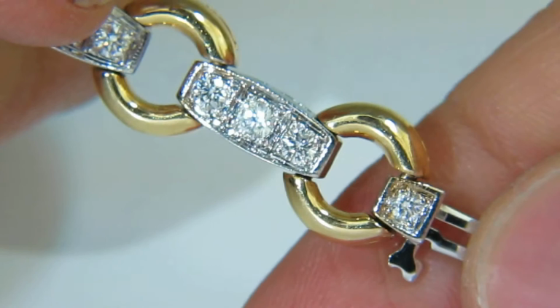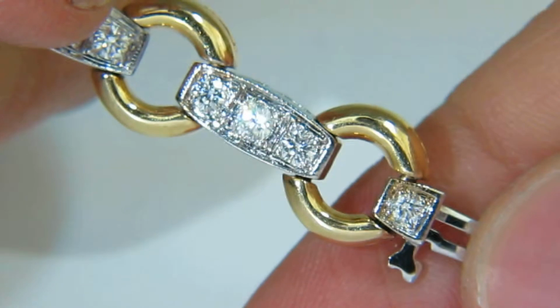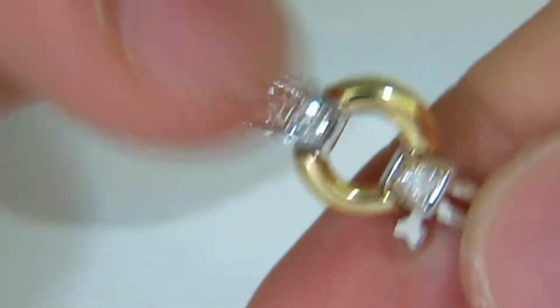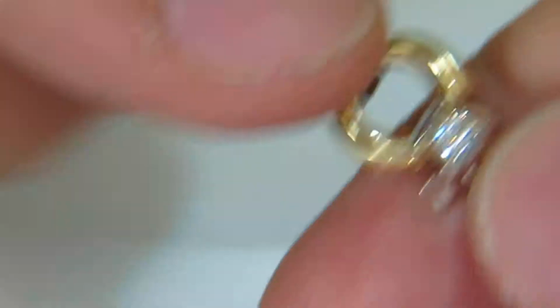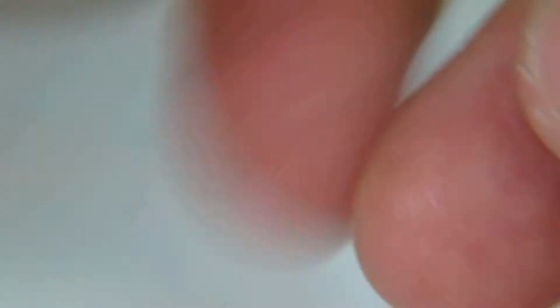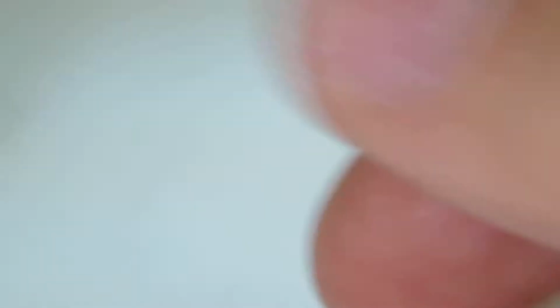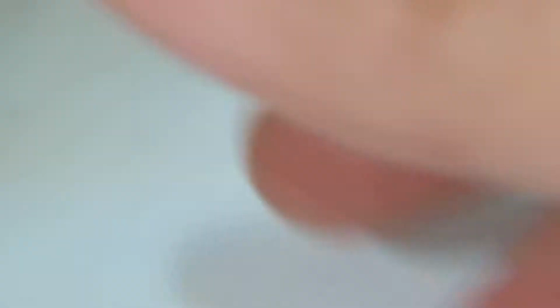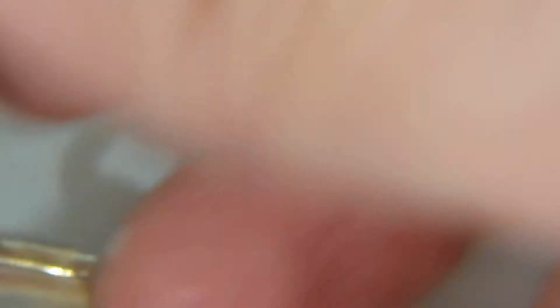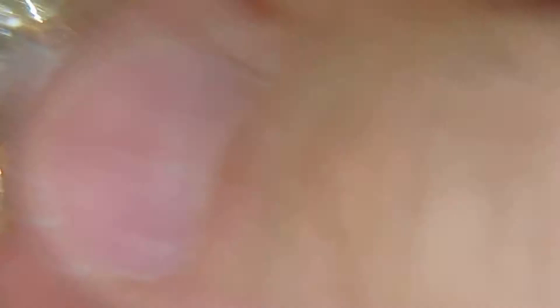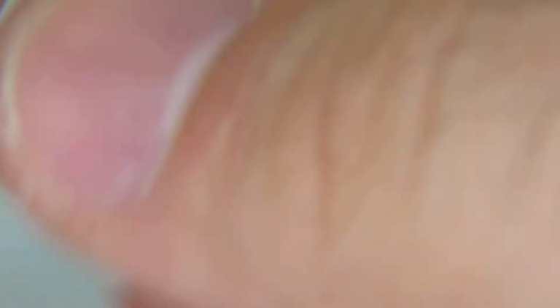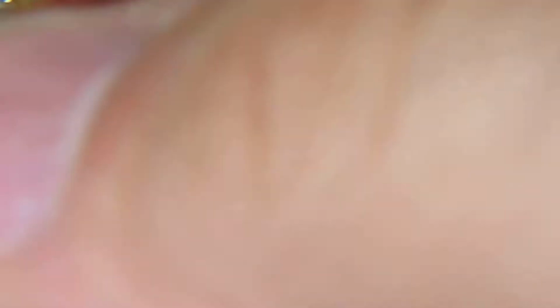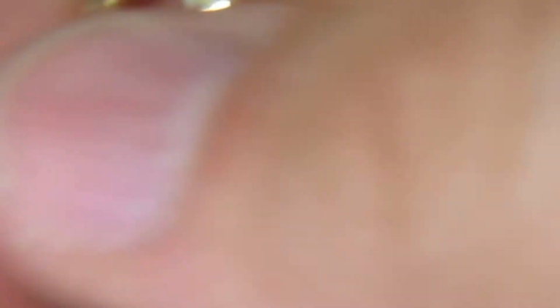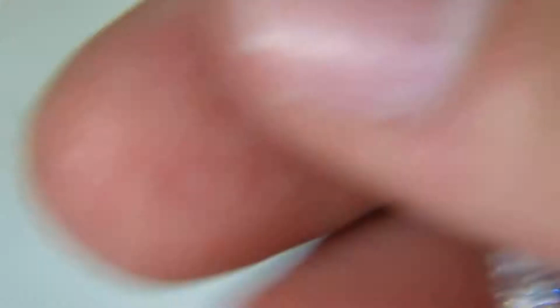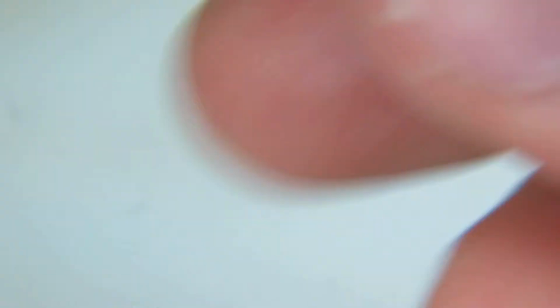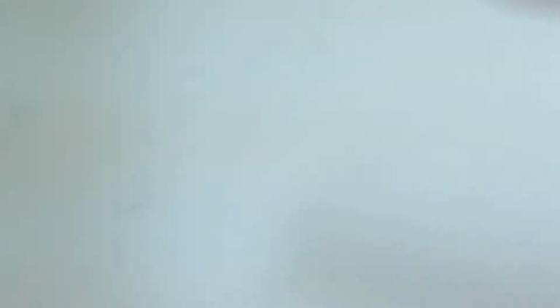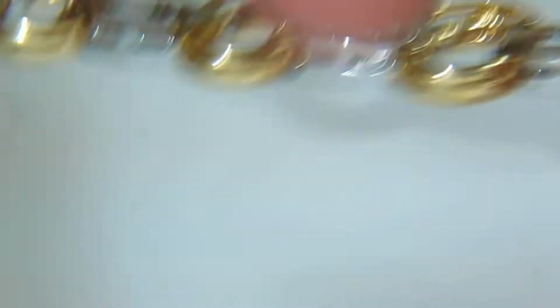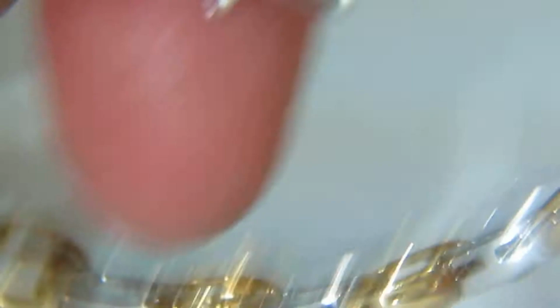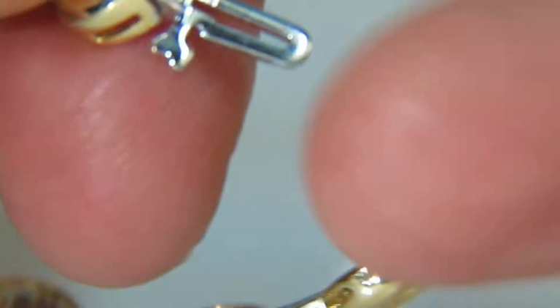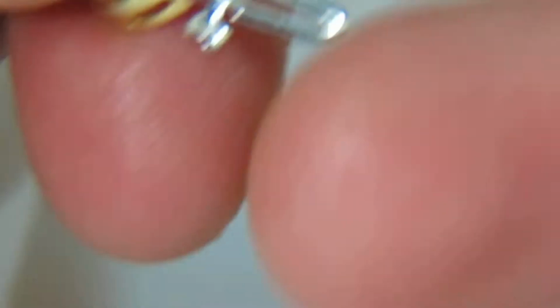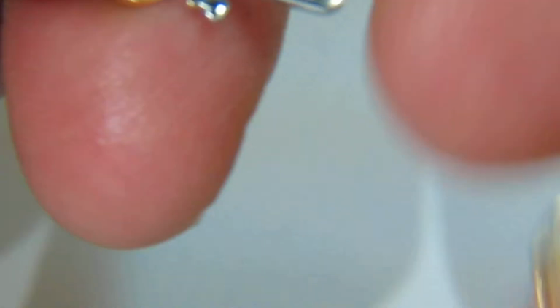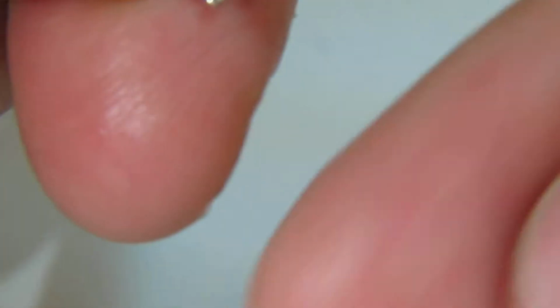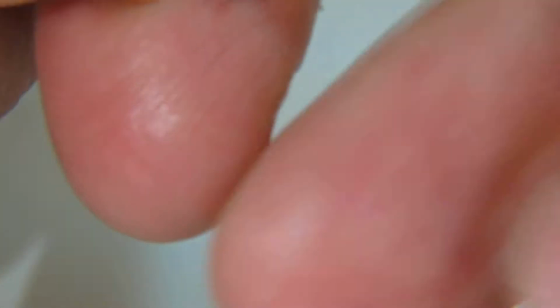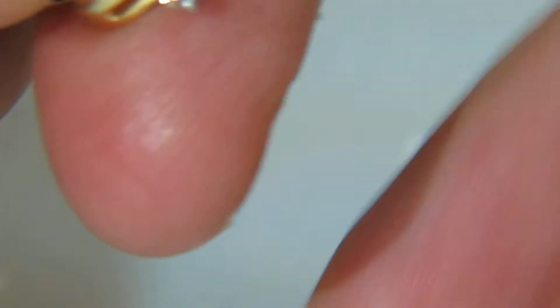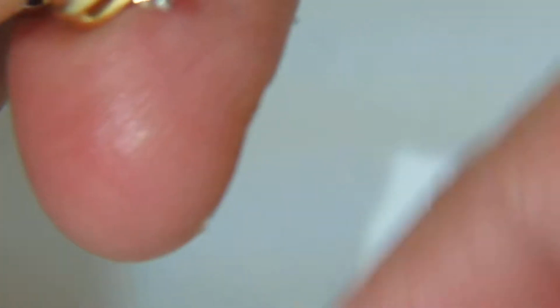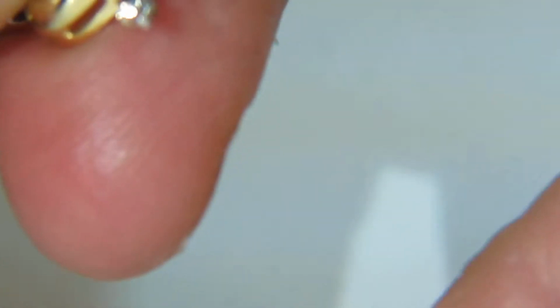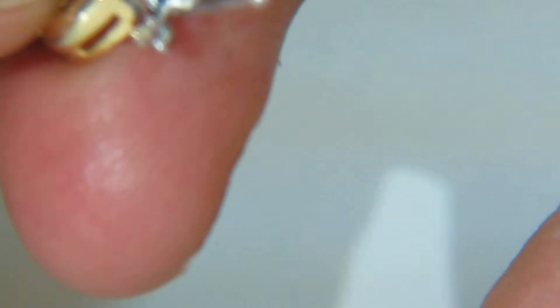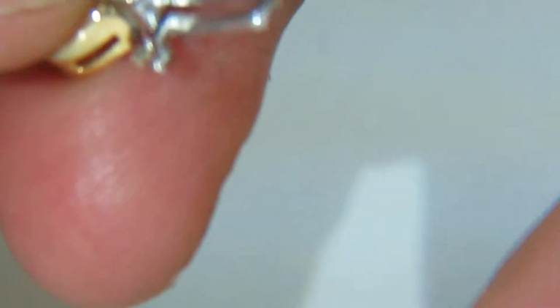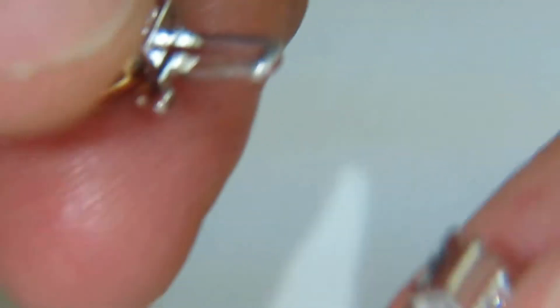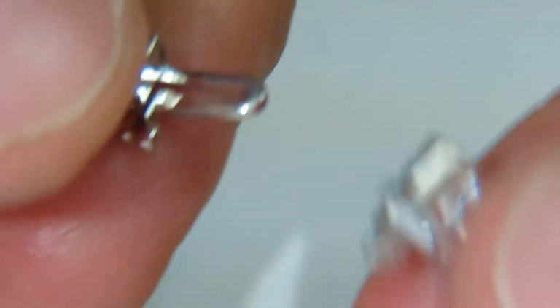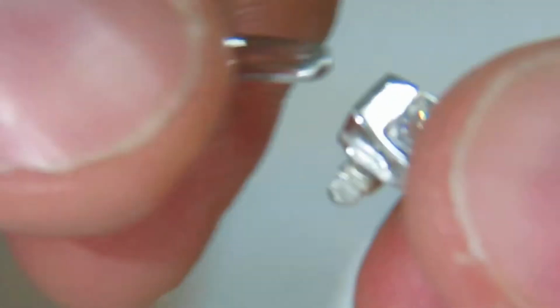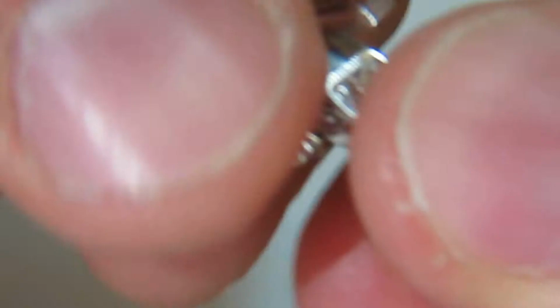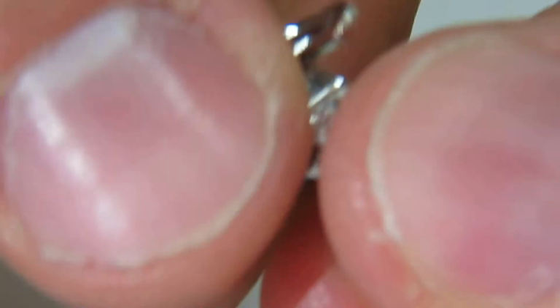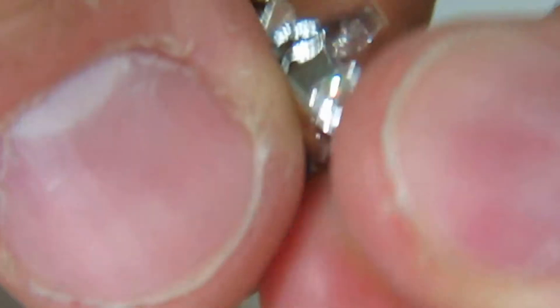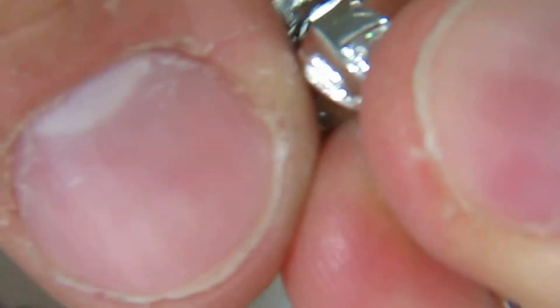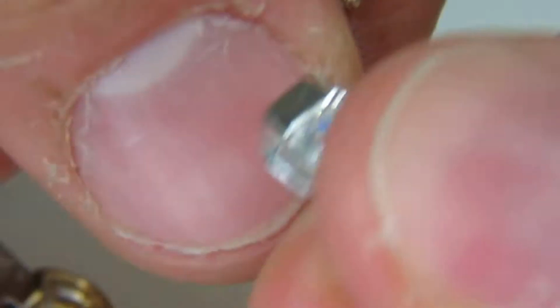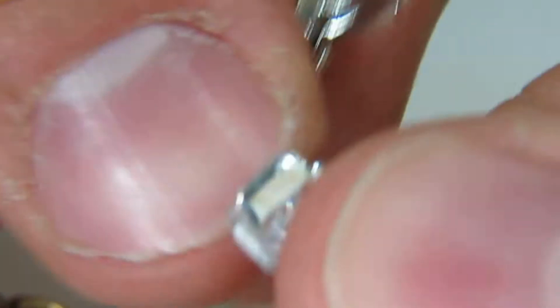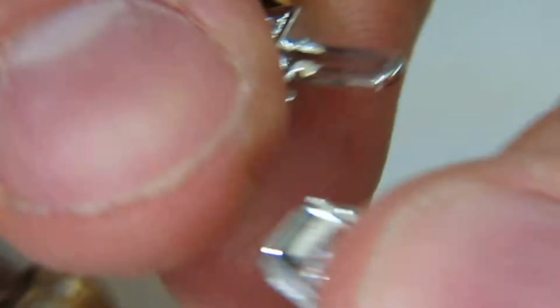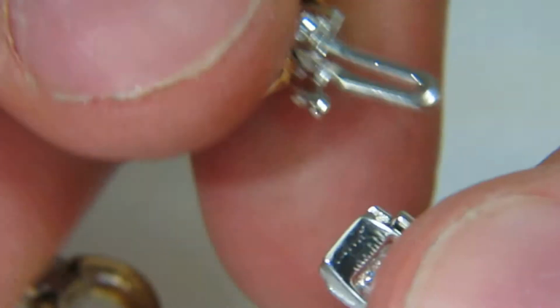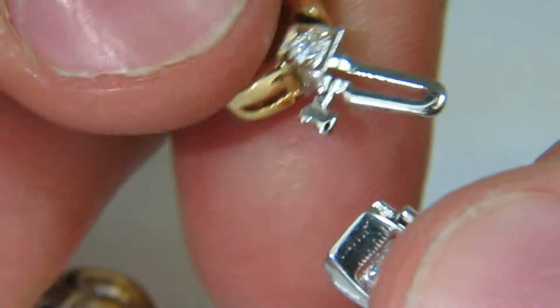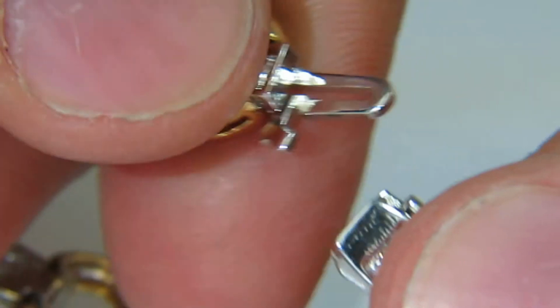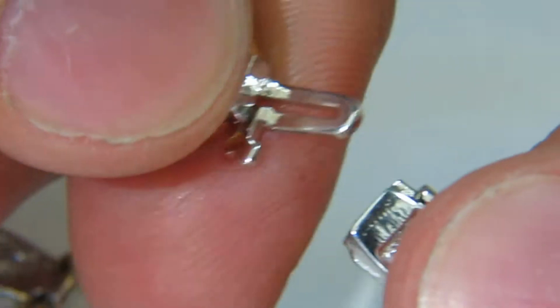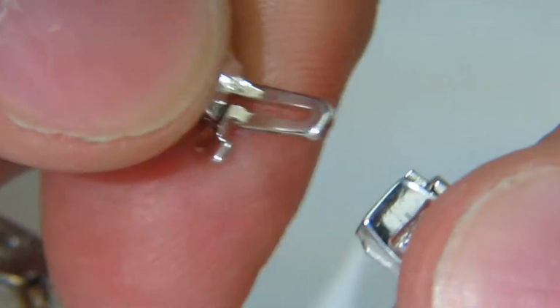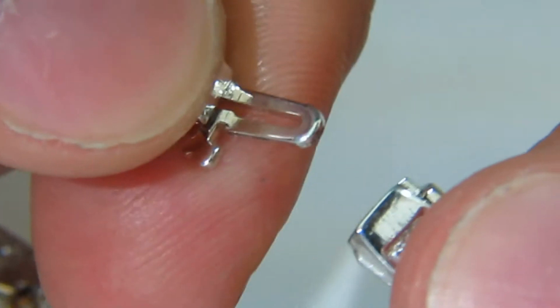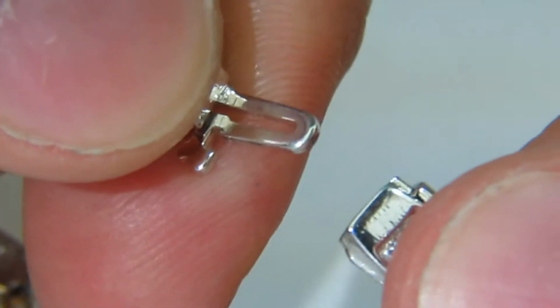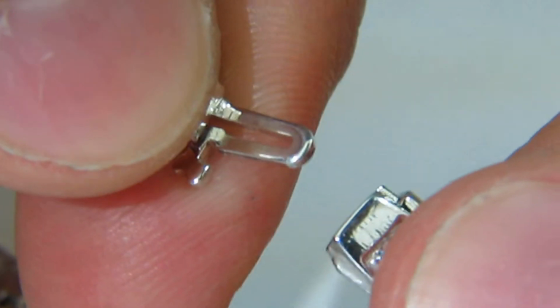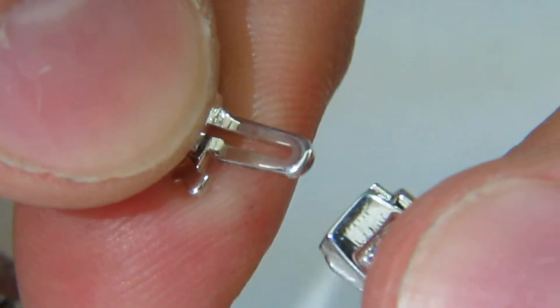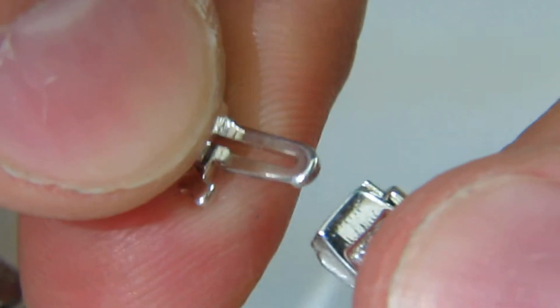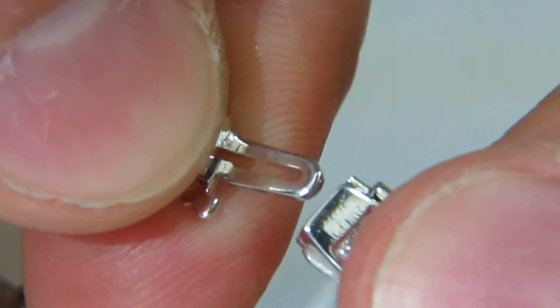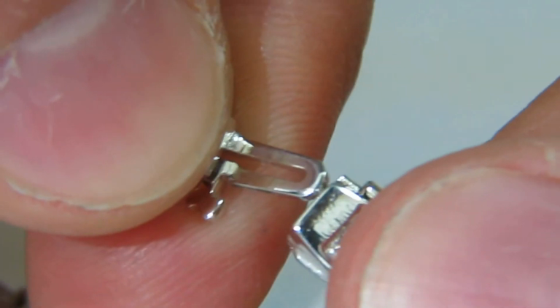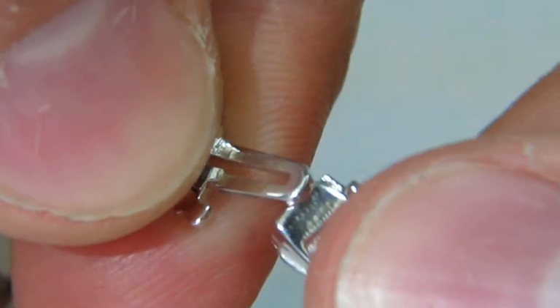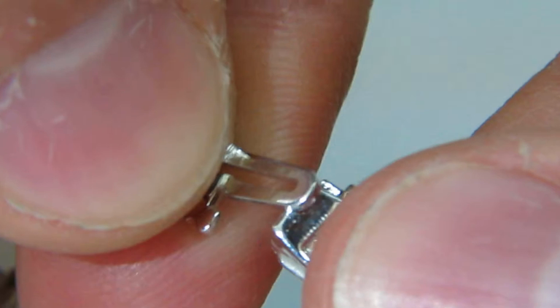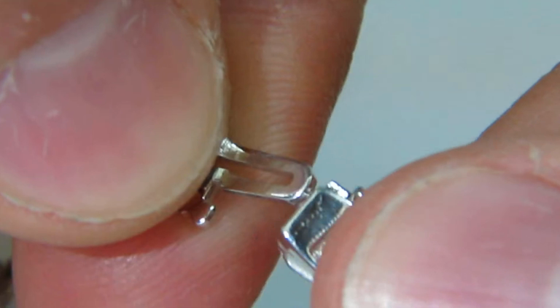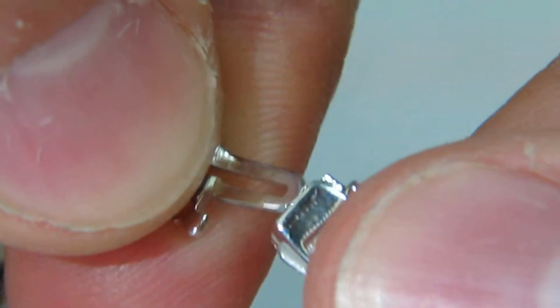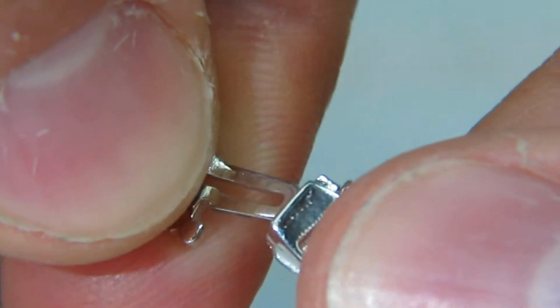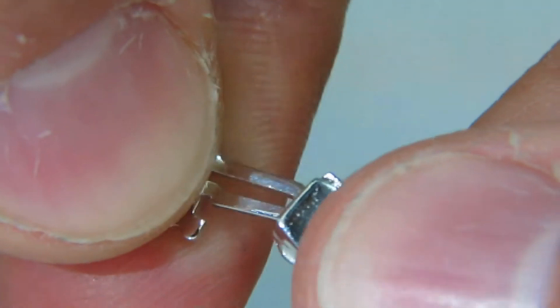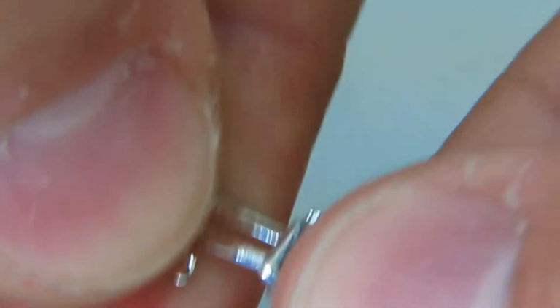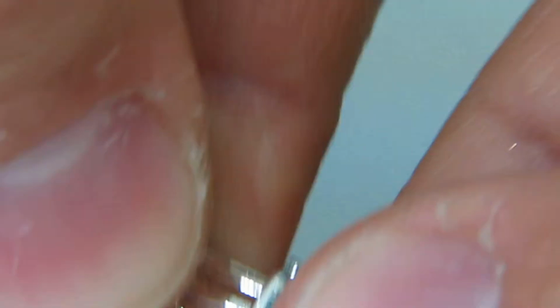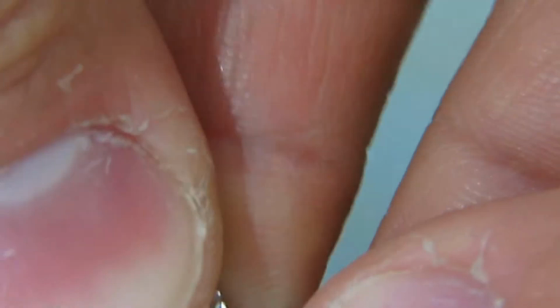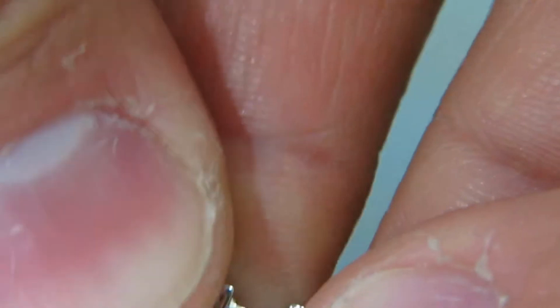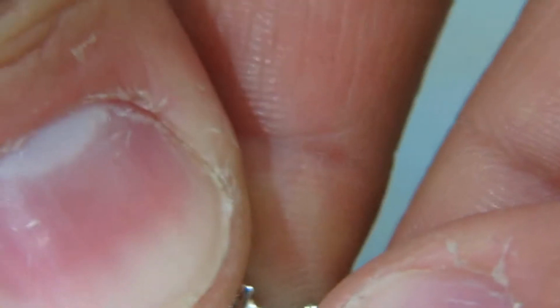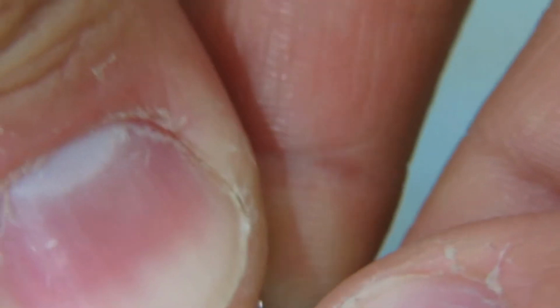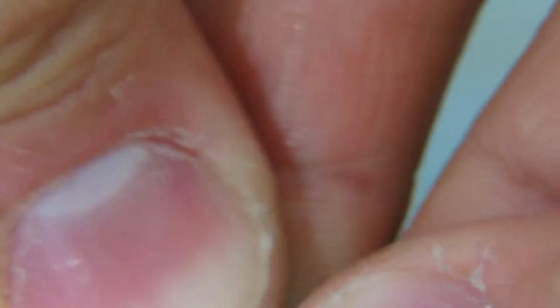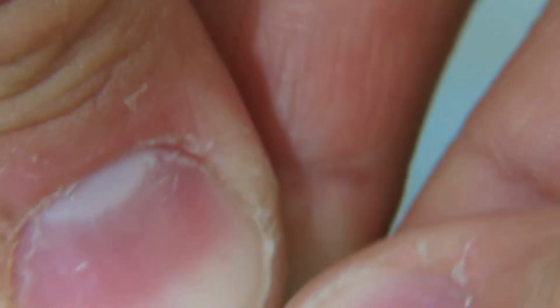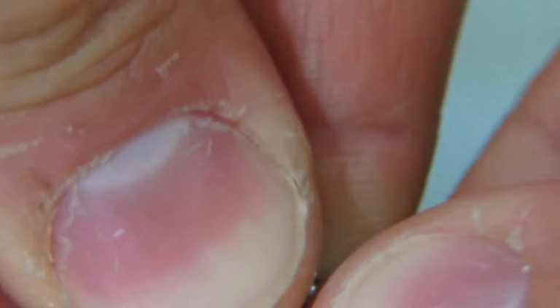It has a very nice locking mechanism — a pressure clasp and safety catch.